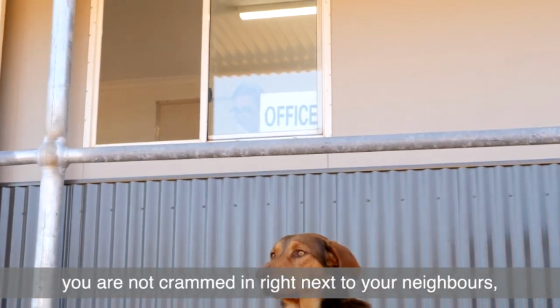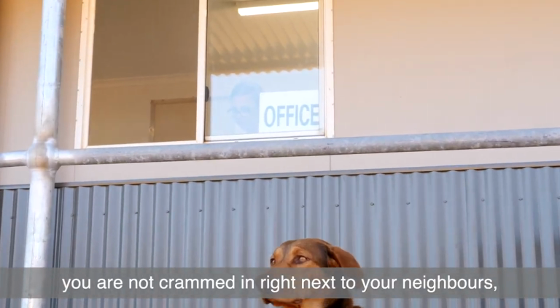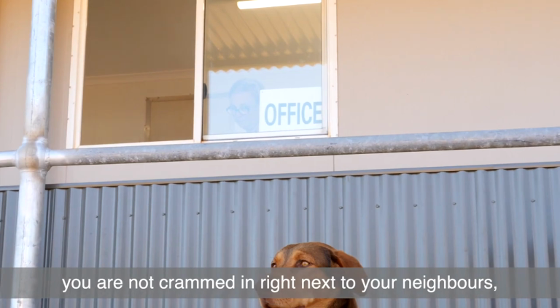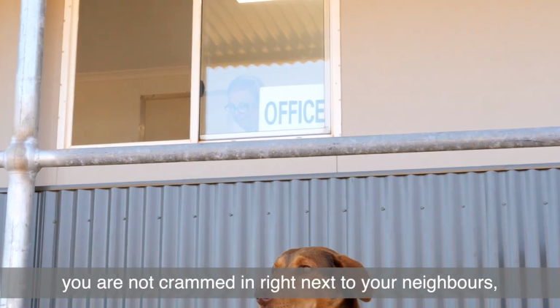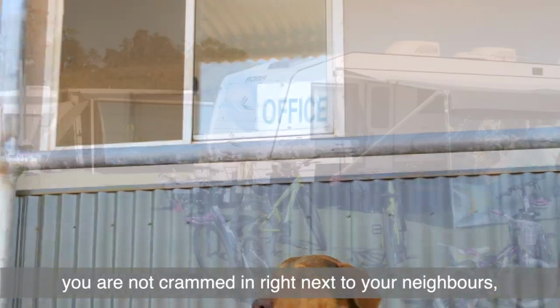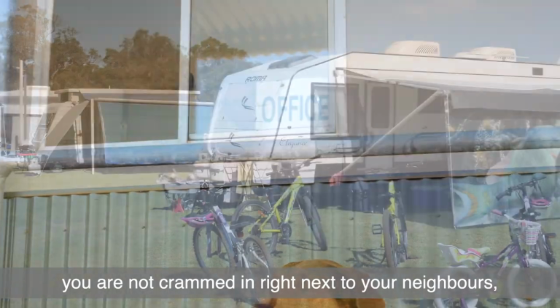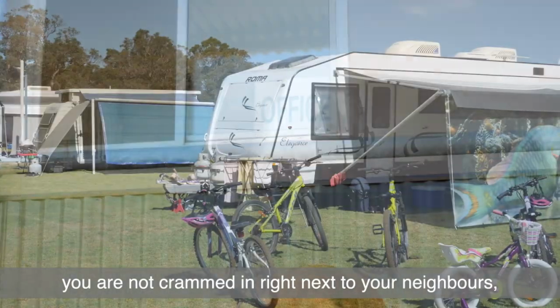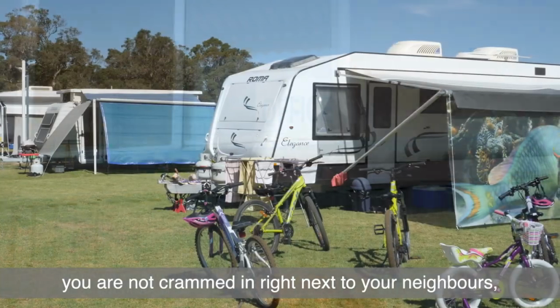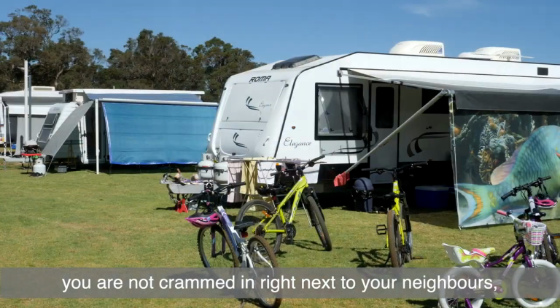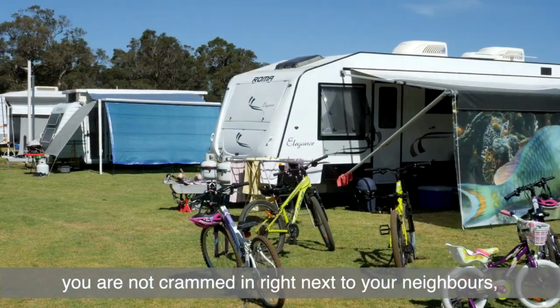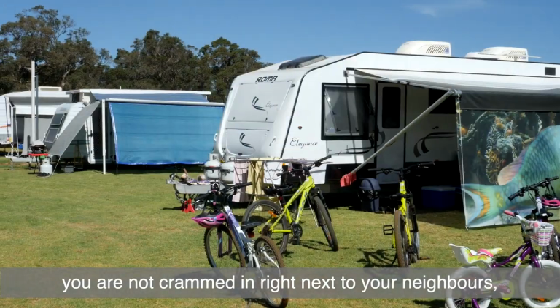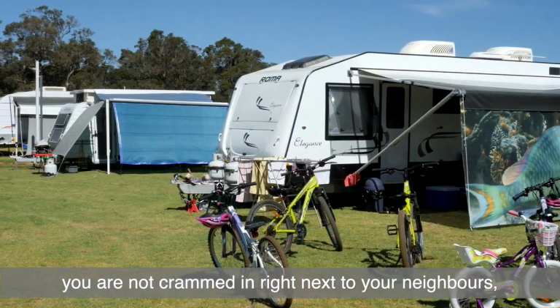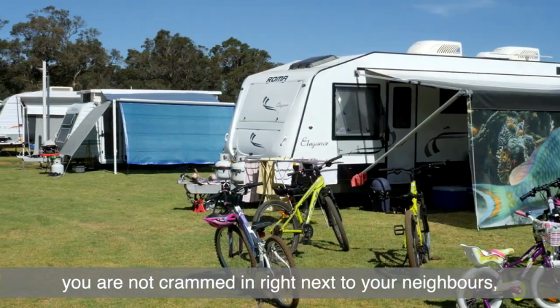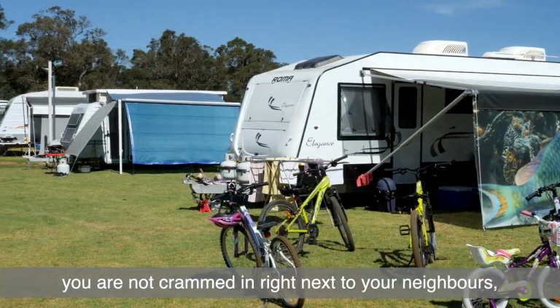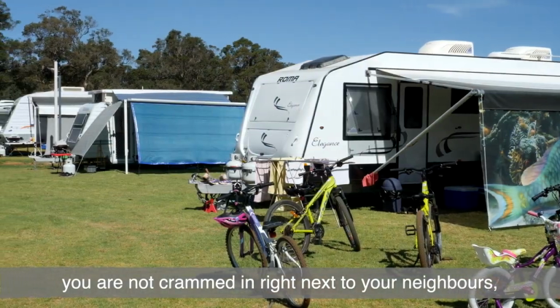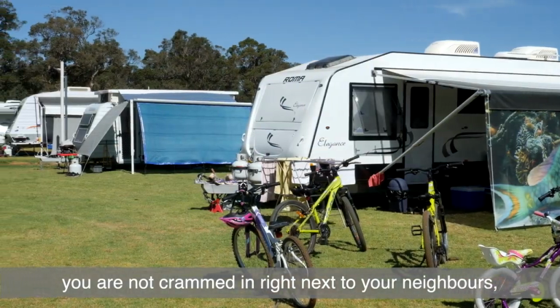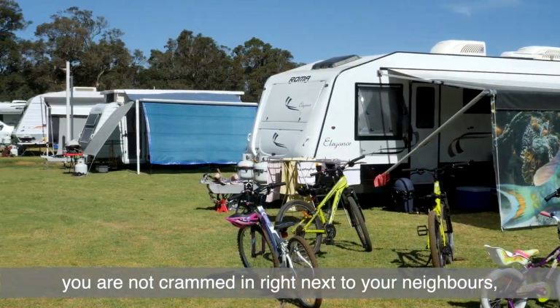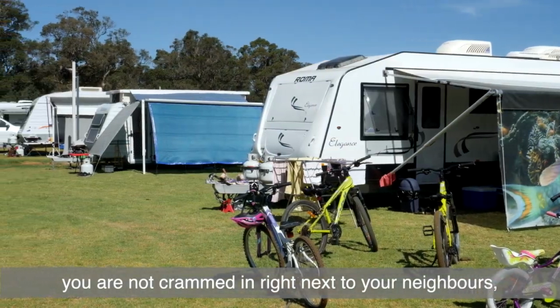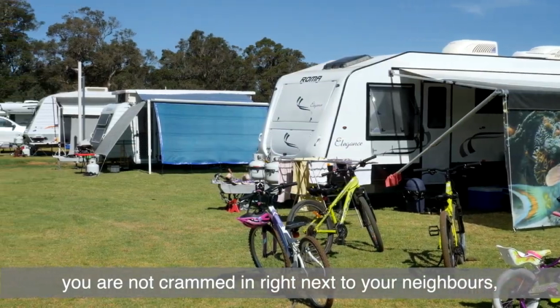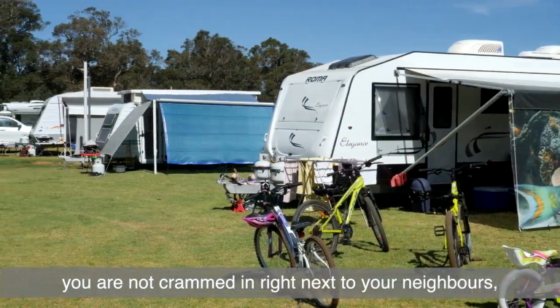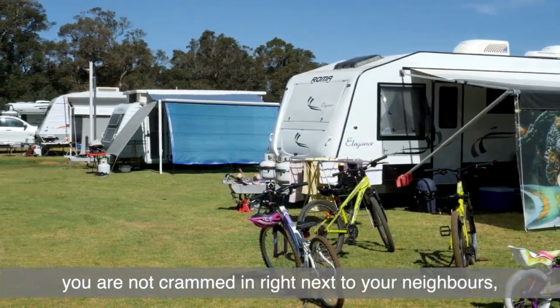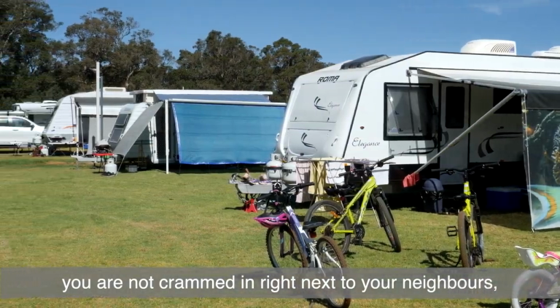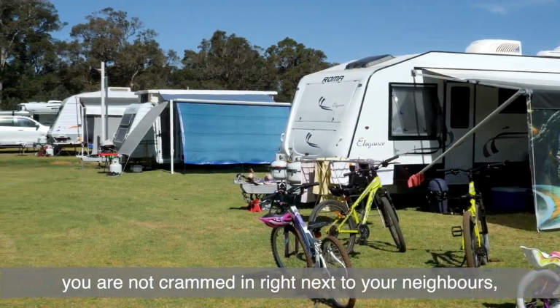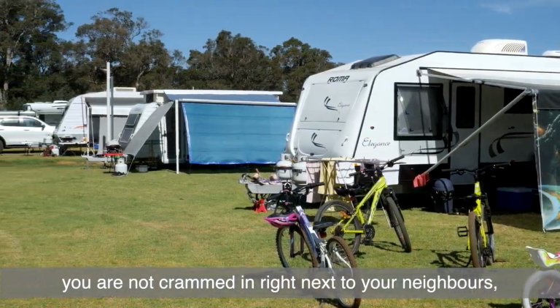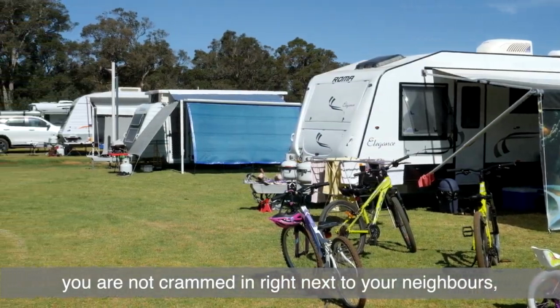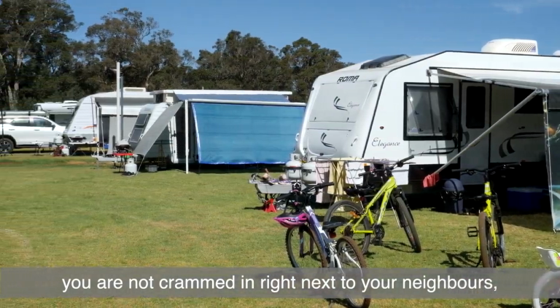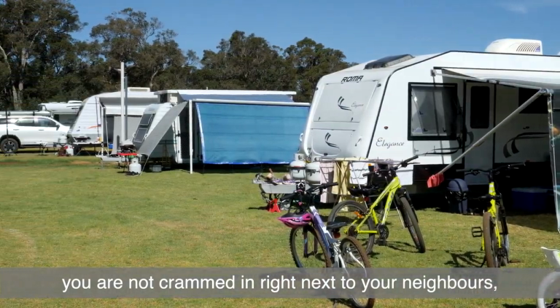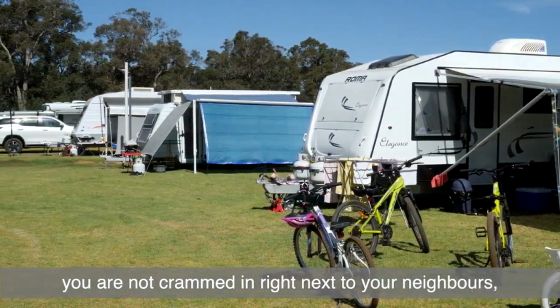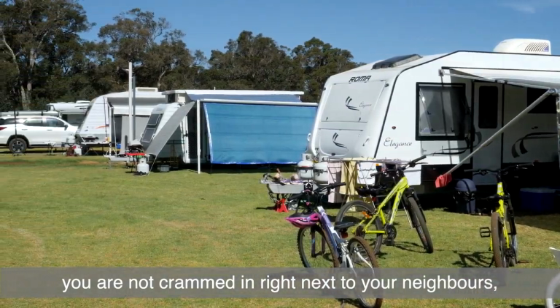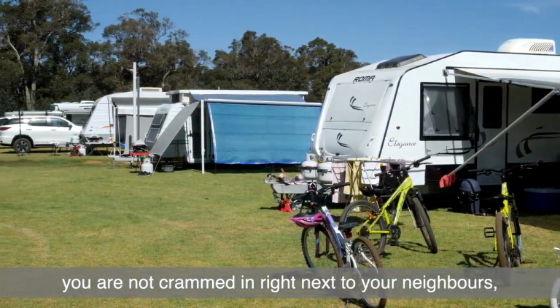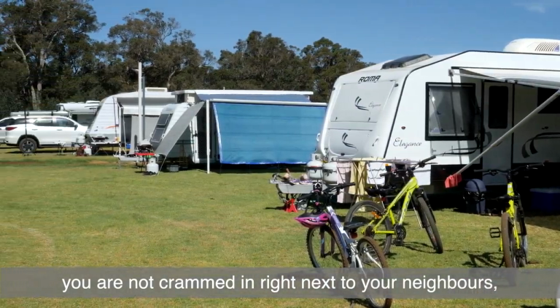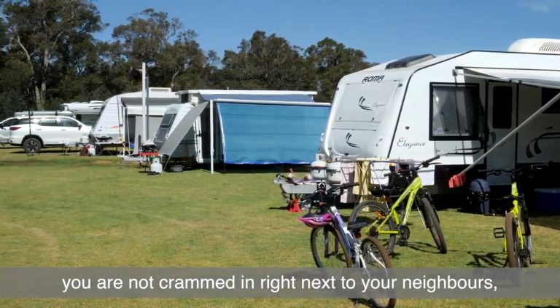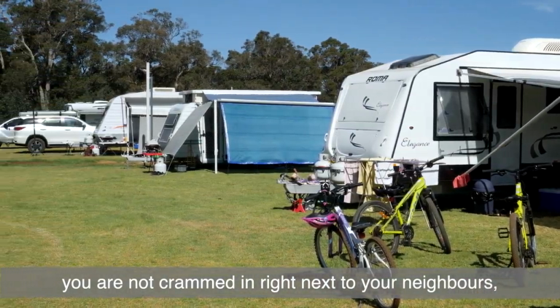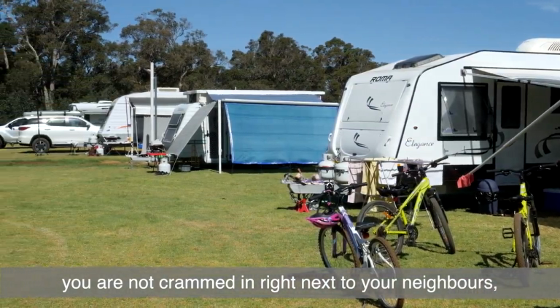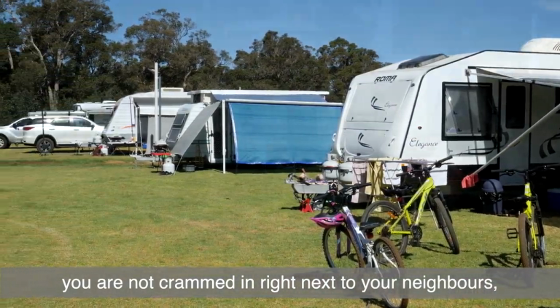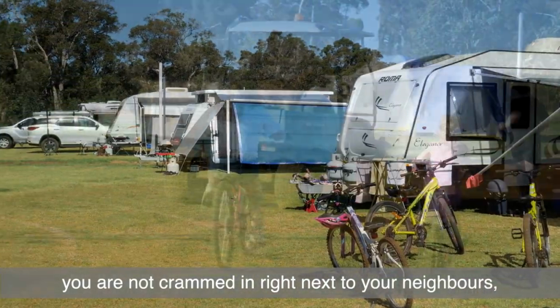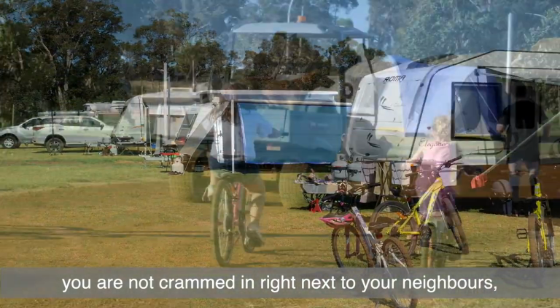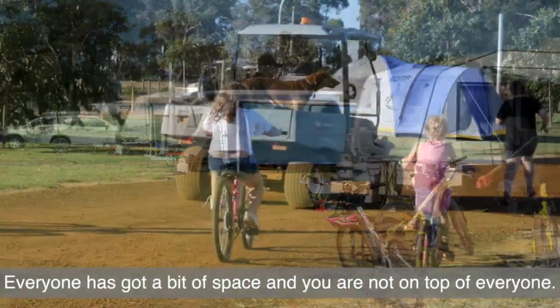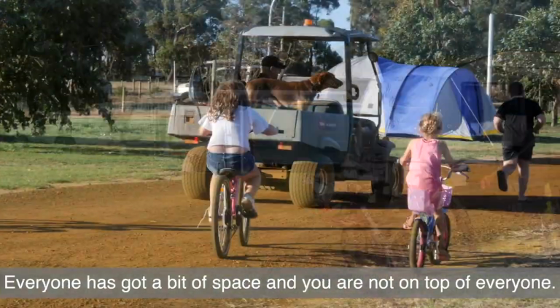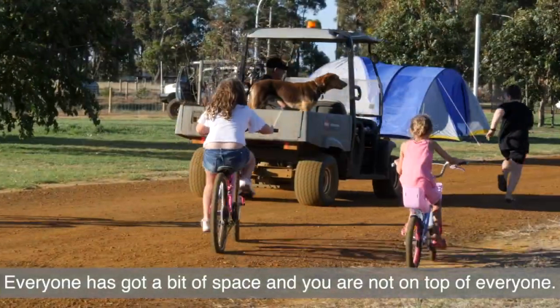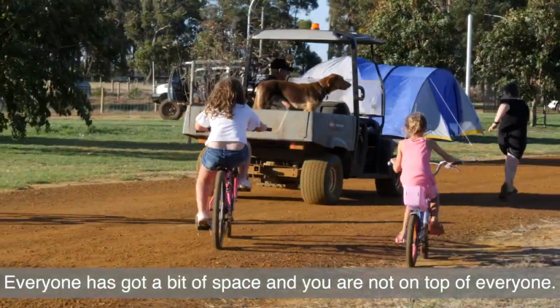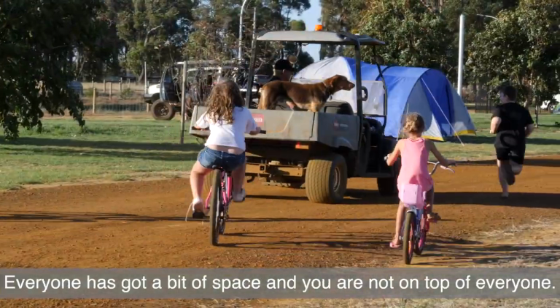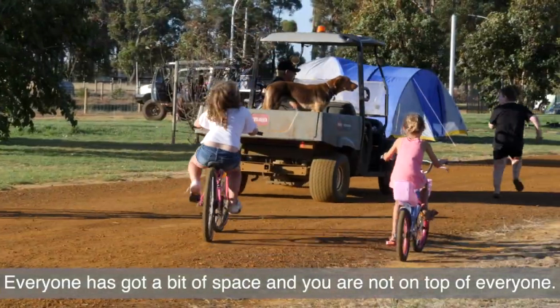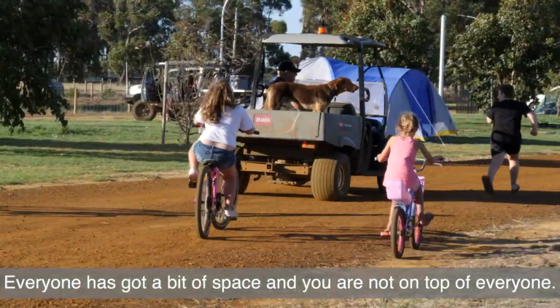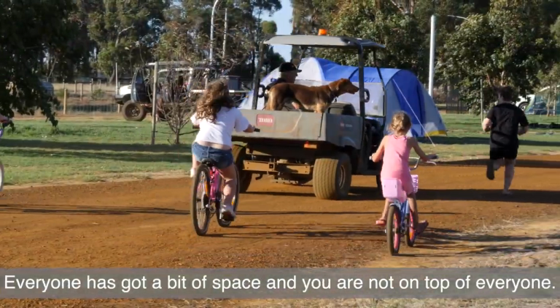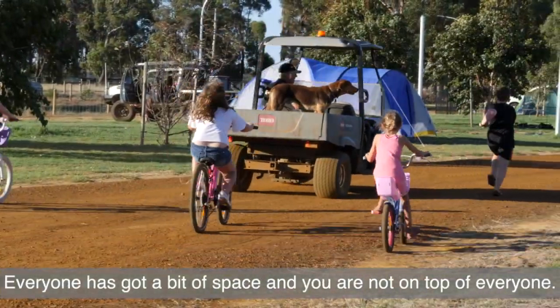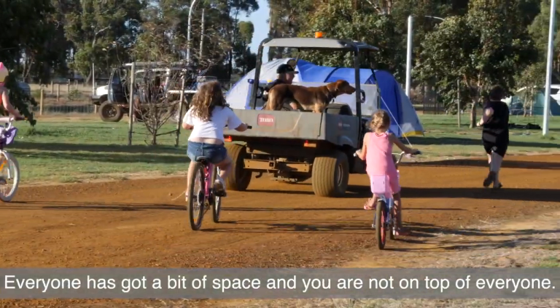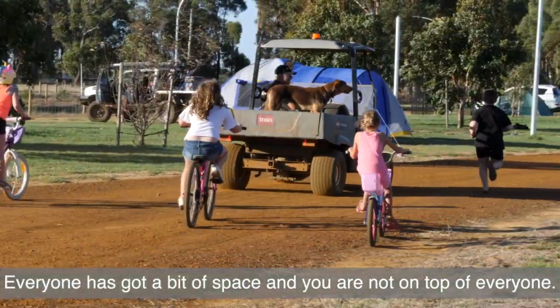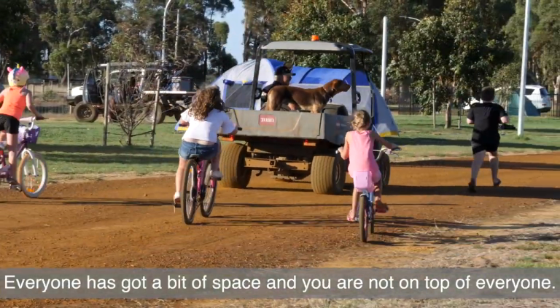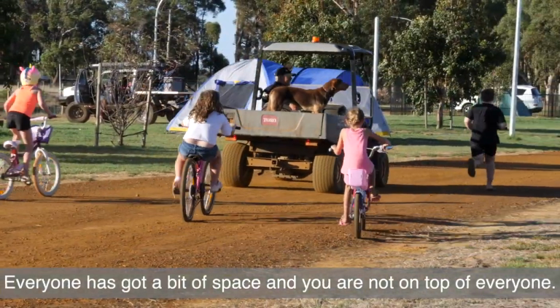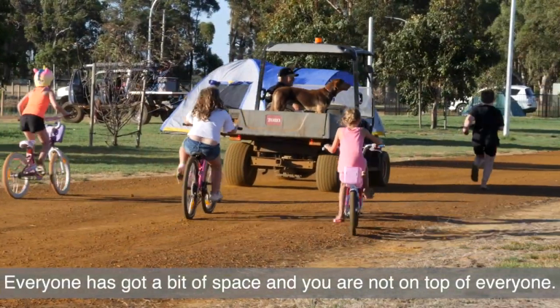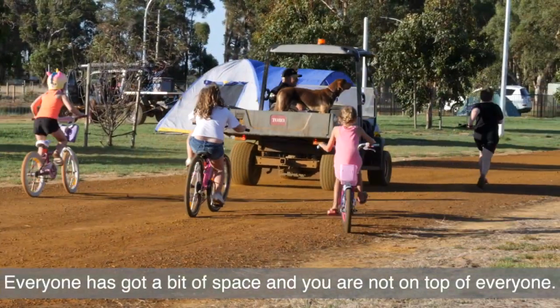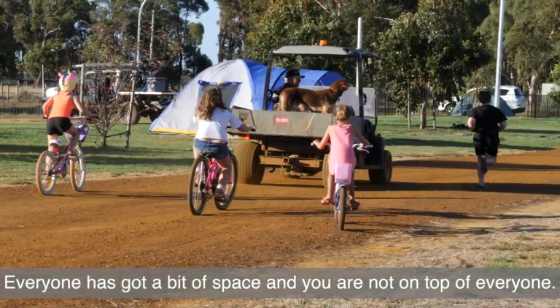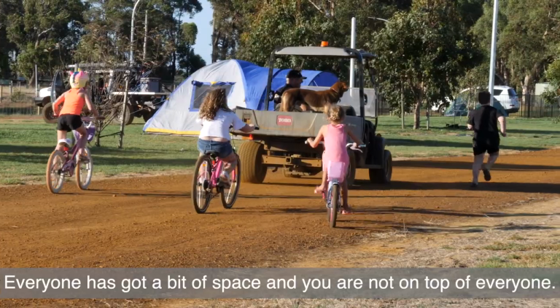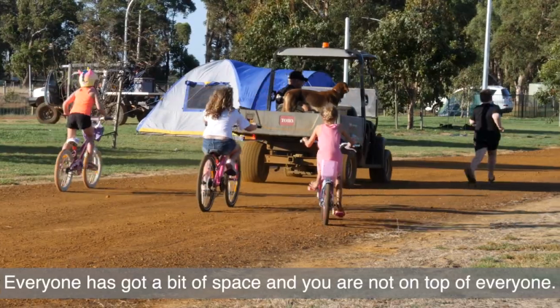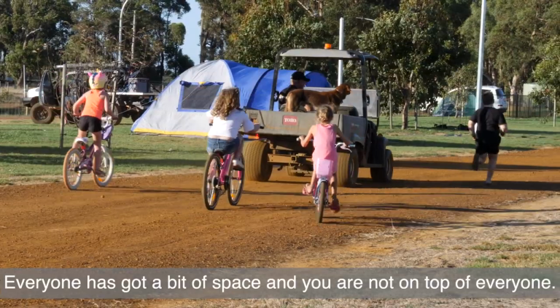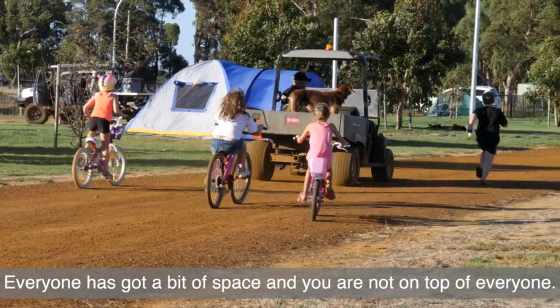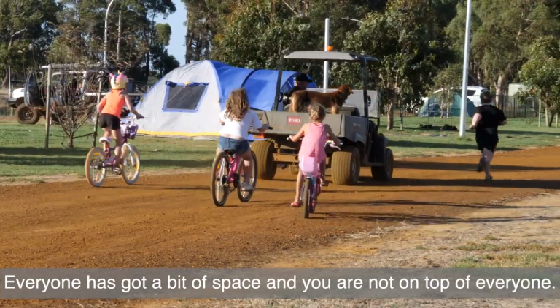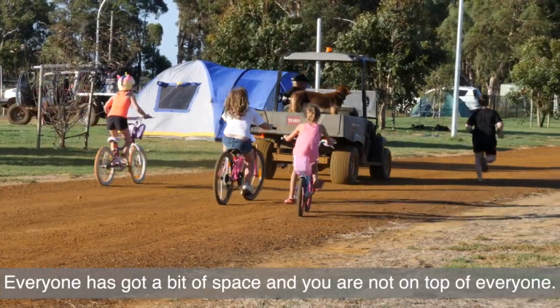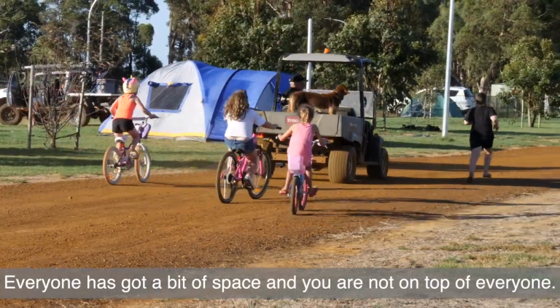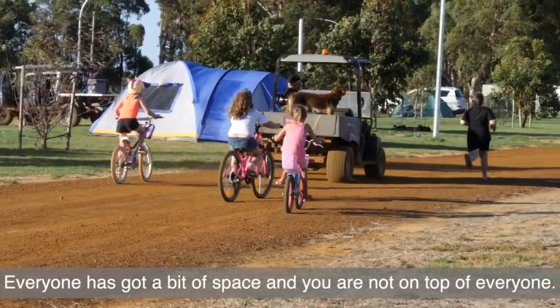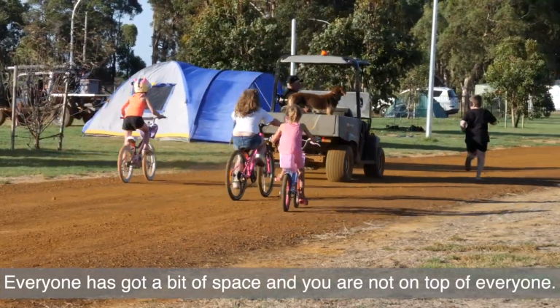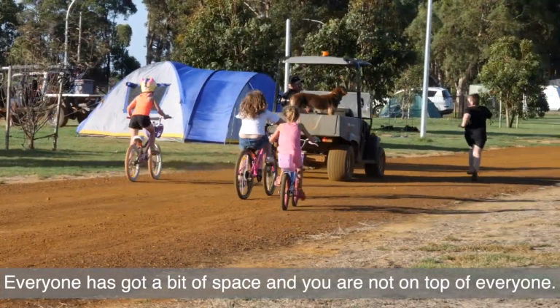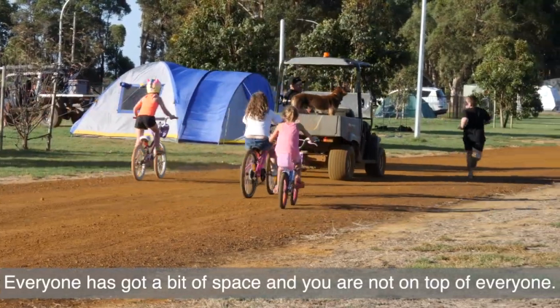You're not crammed in right next to the people, your neighbours — everyone's got a bit of space and you're not on top of everyone.